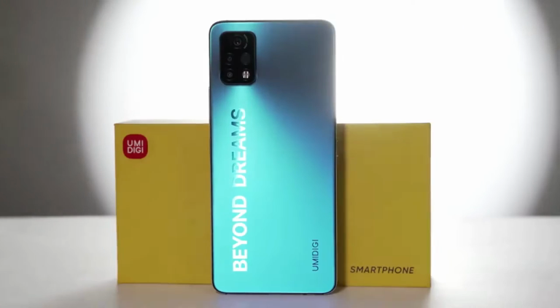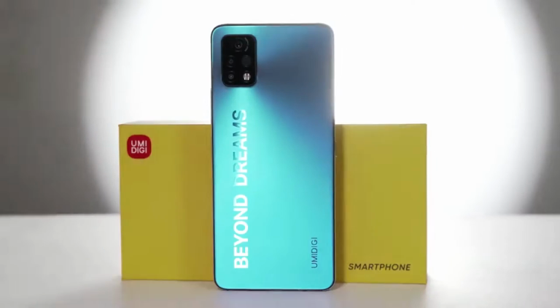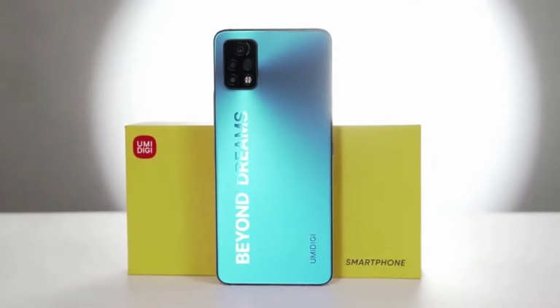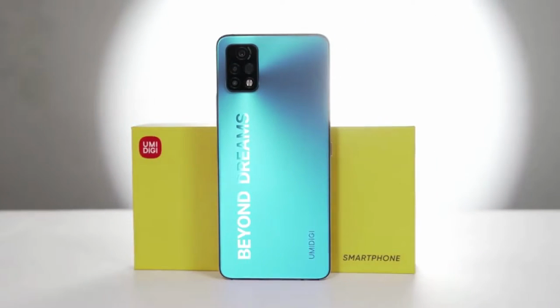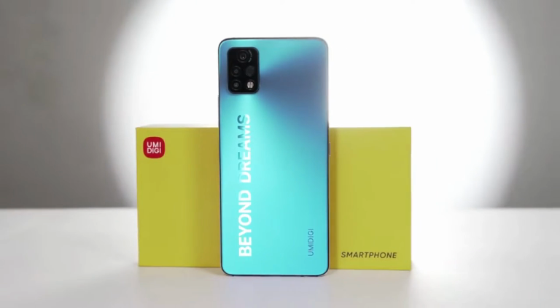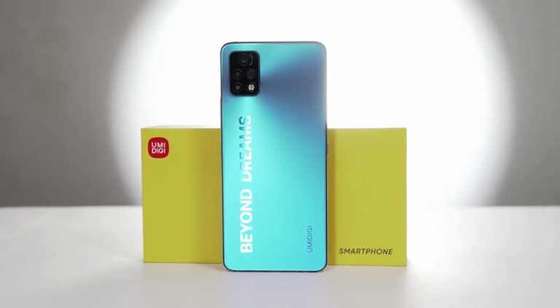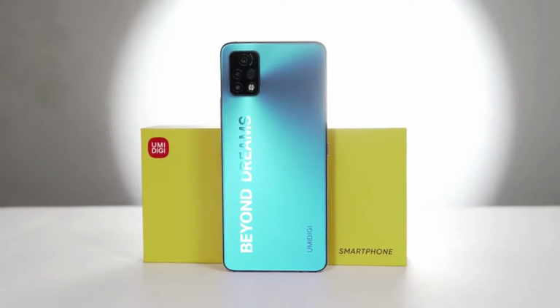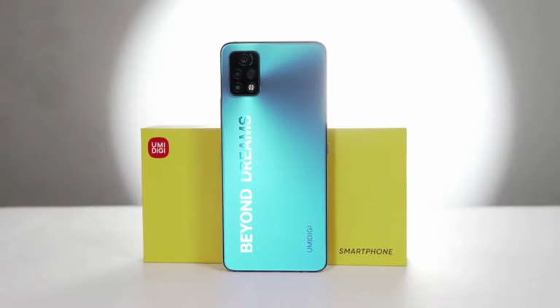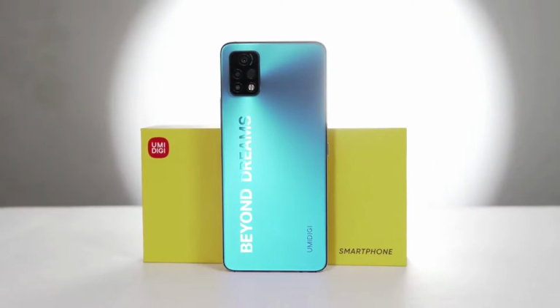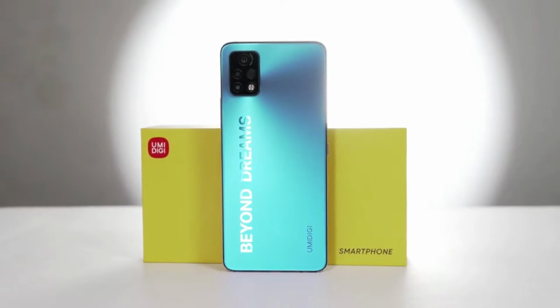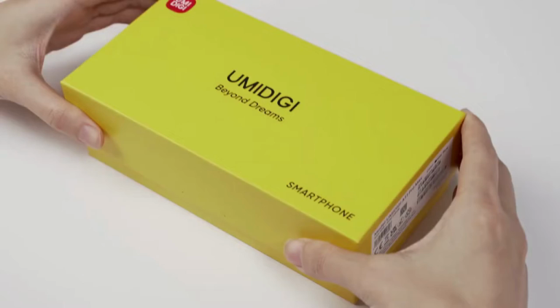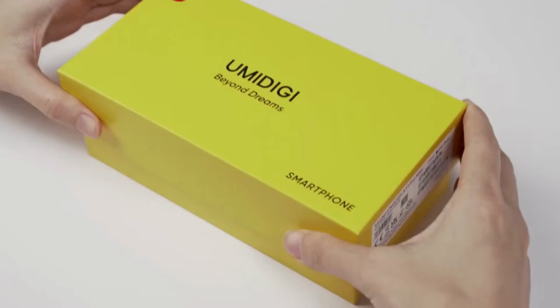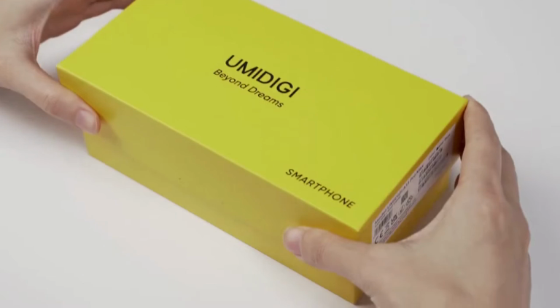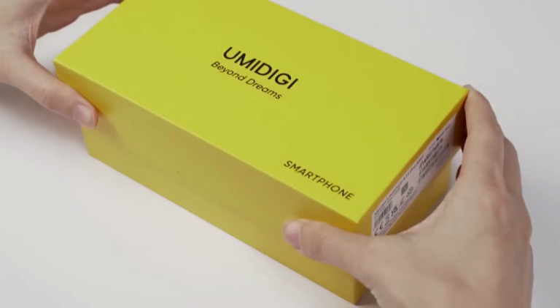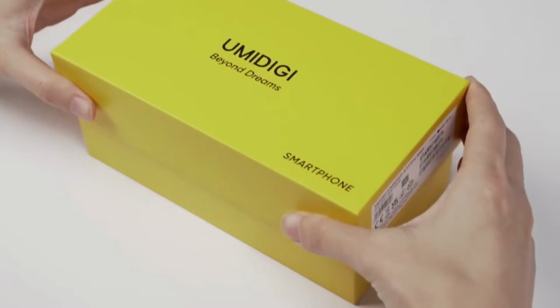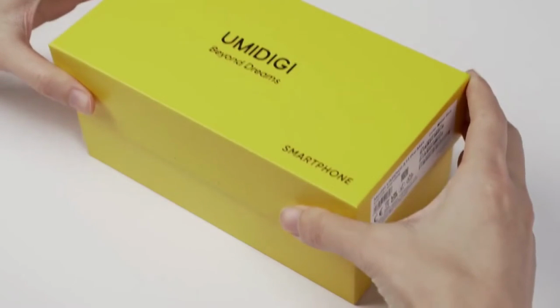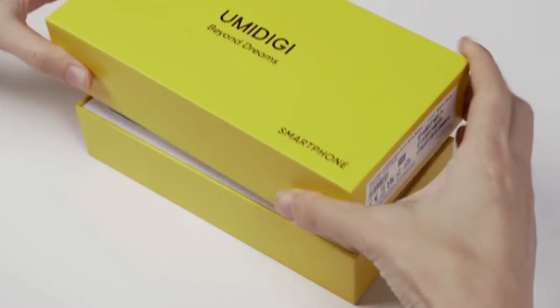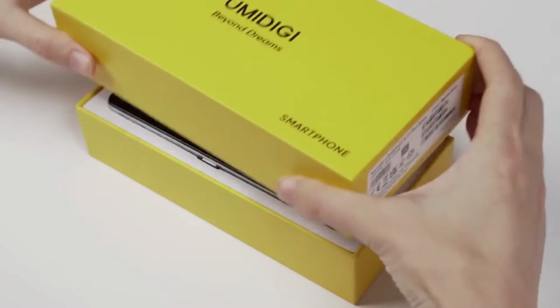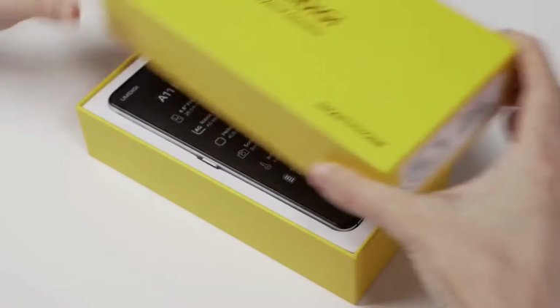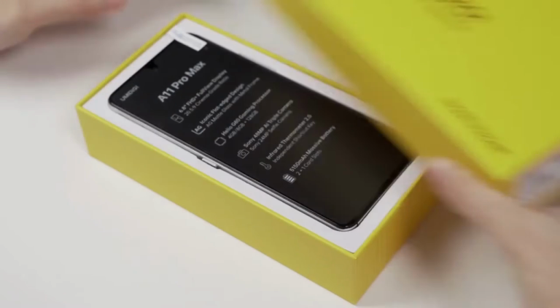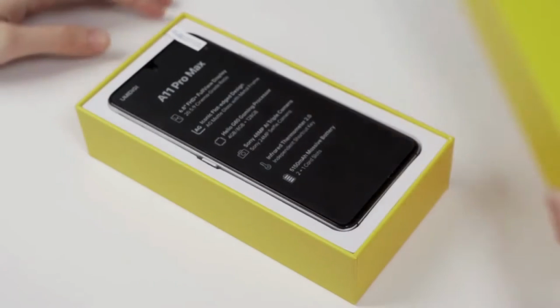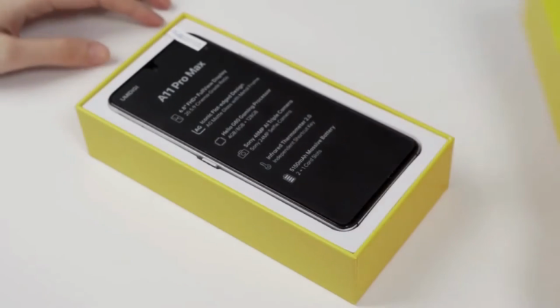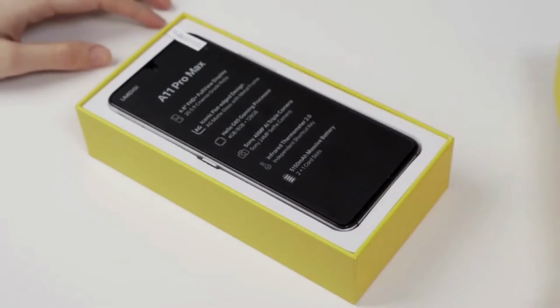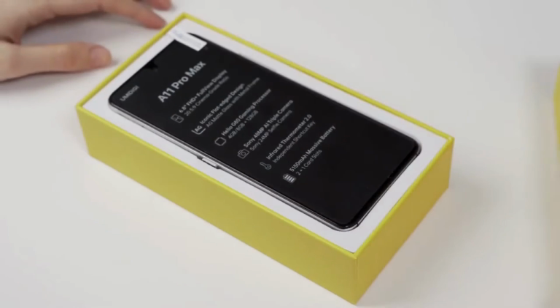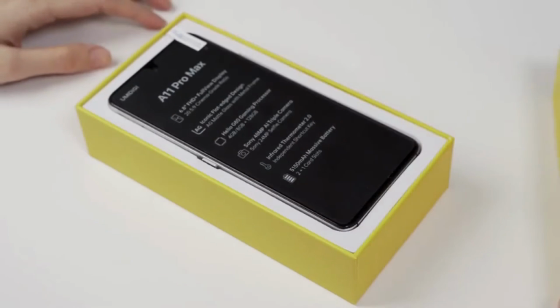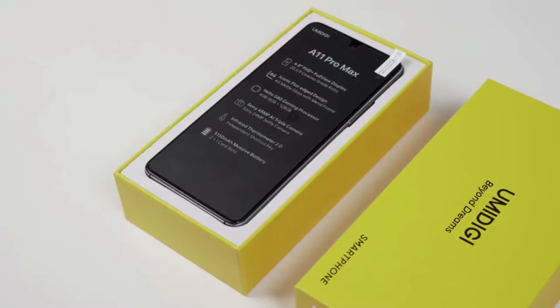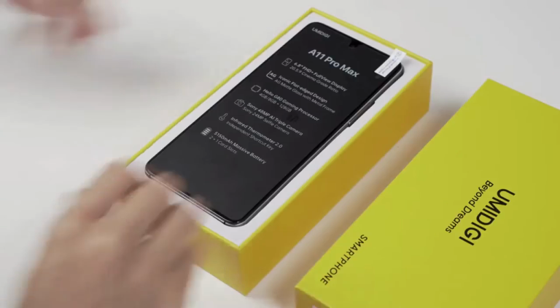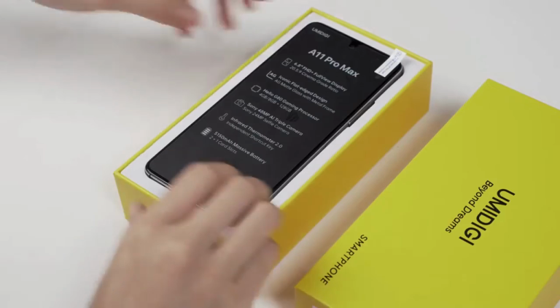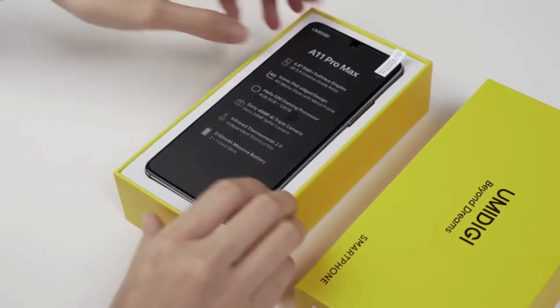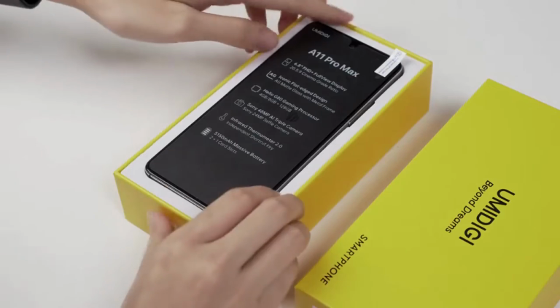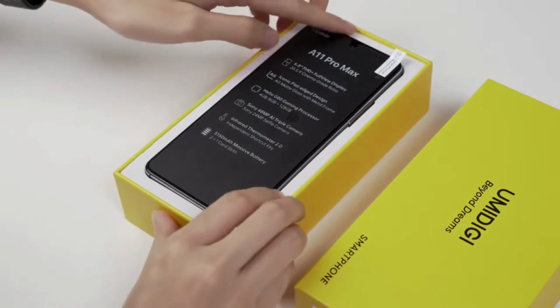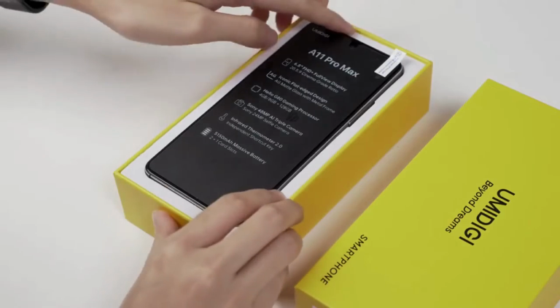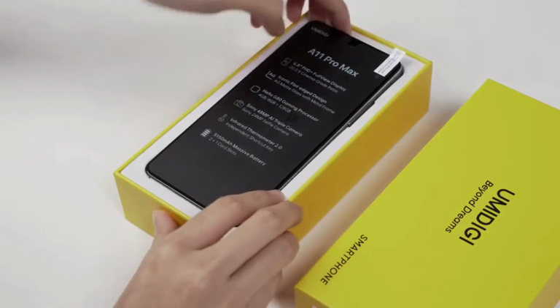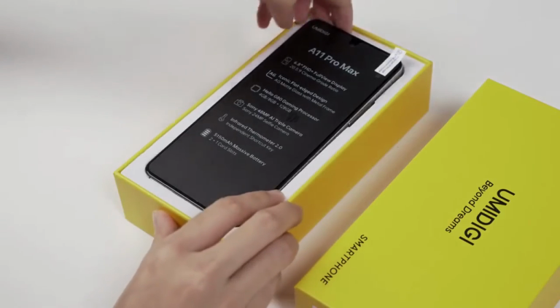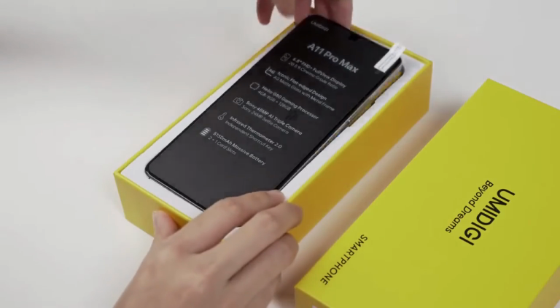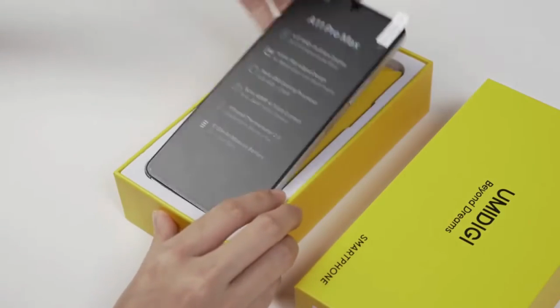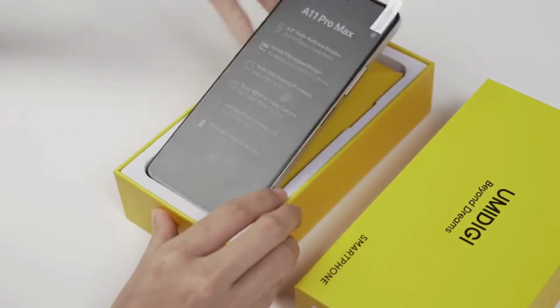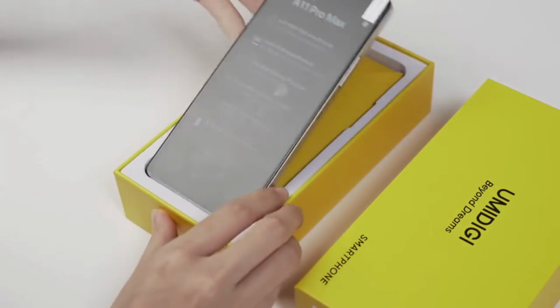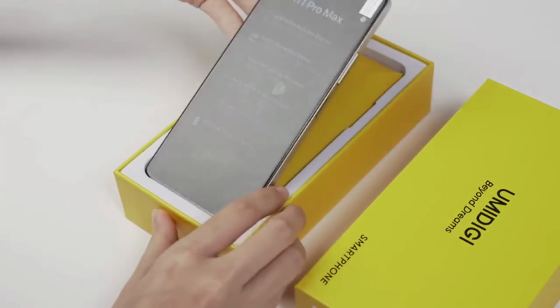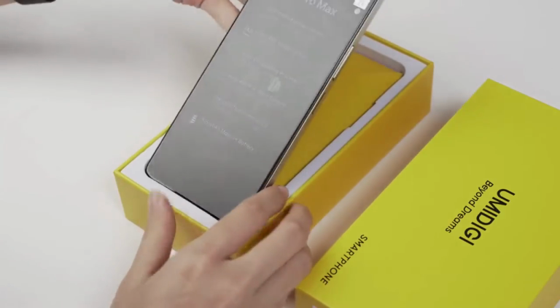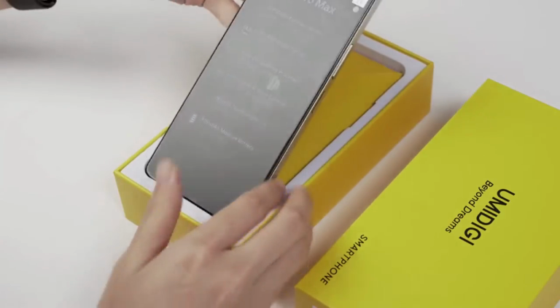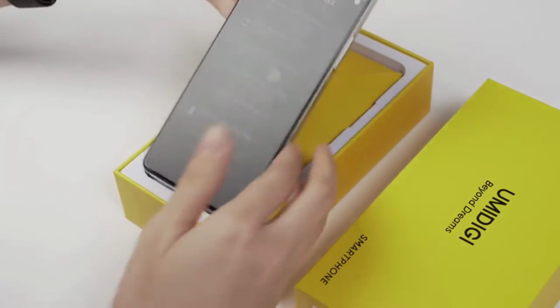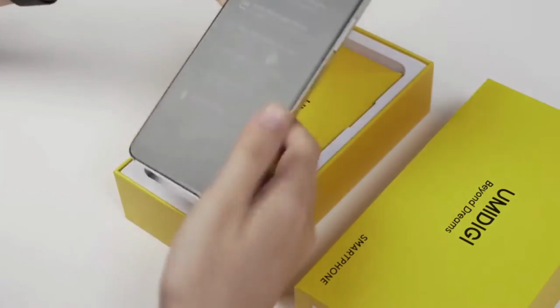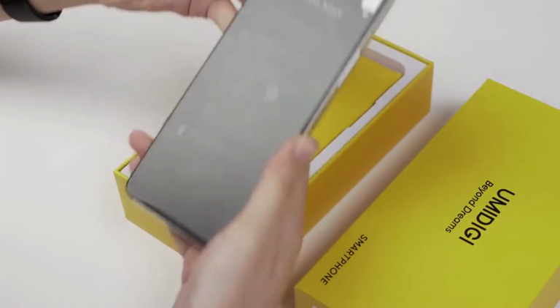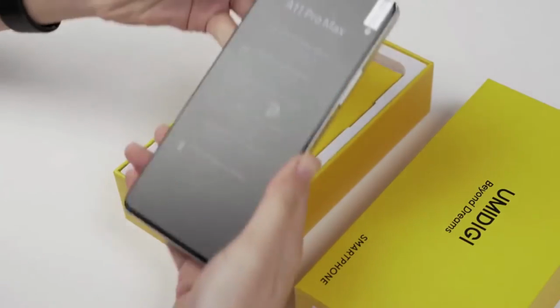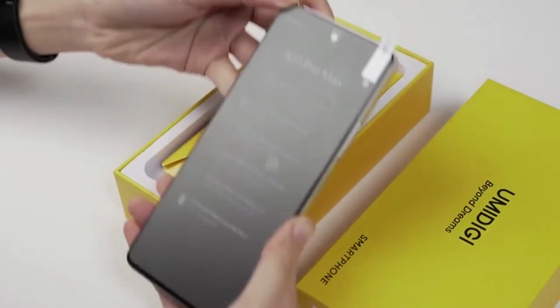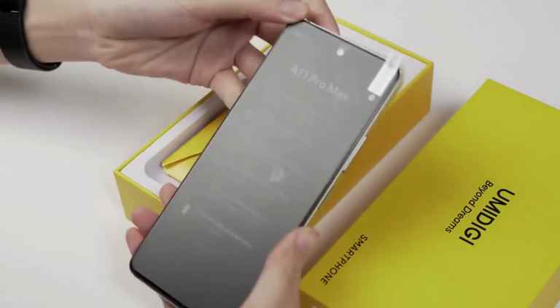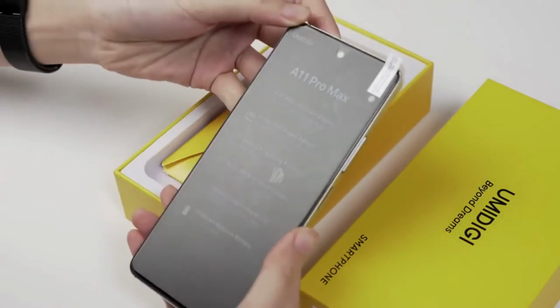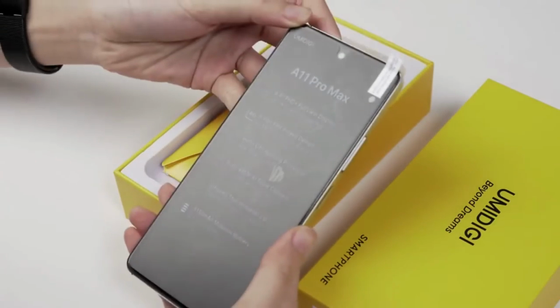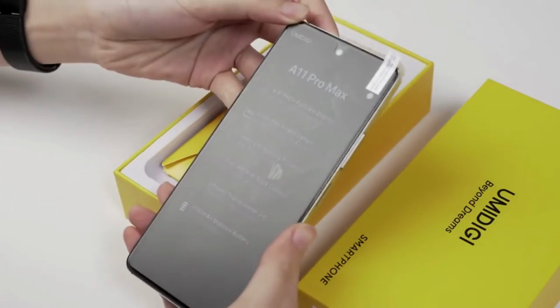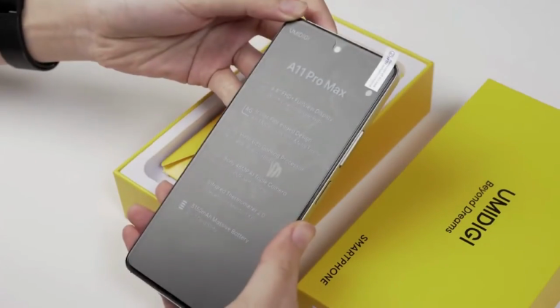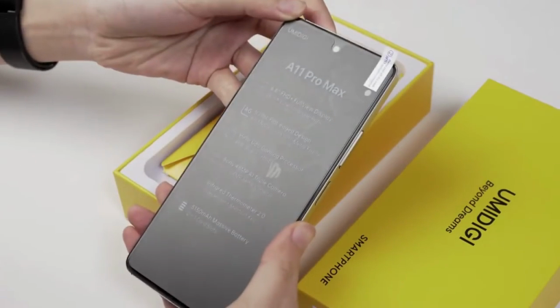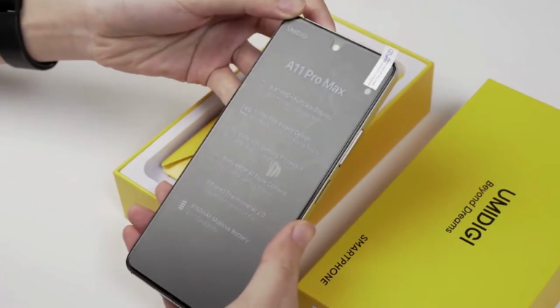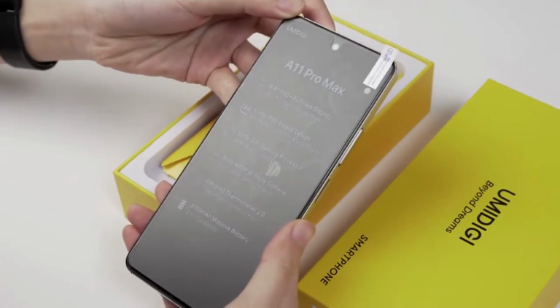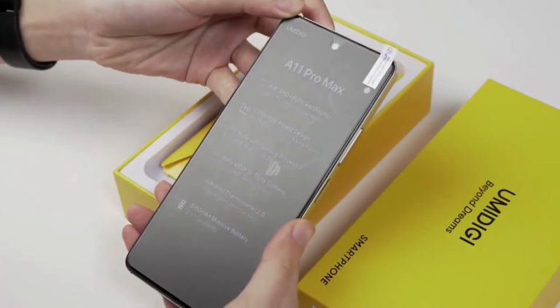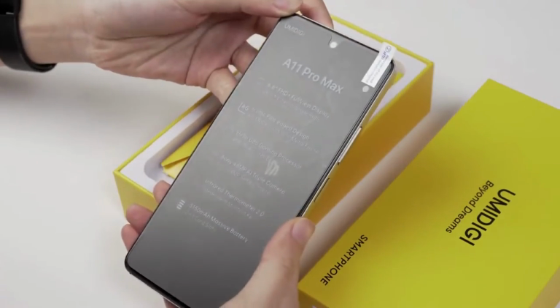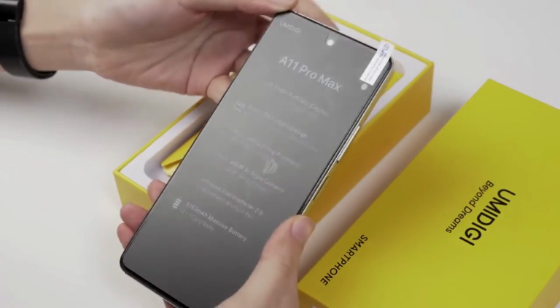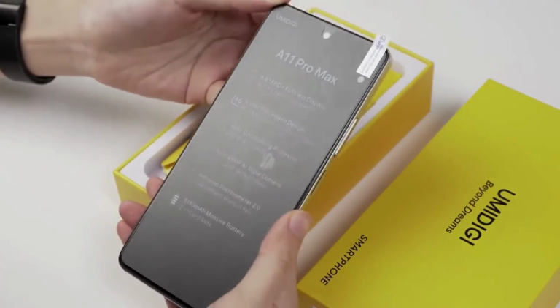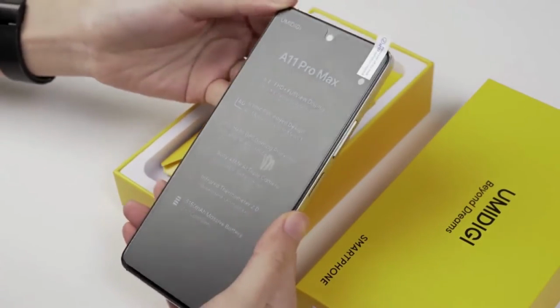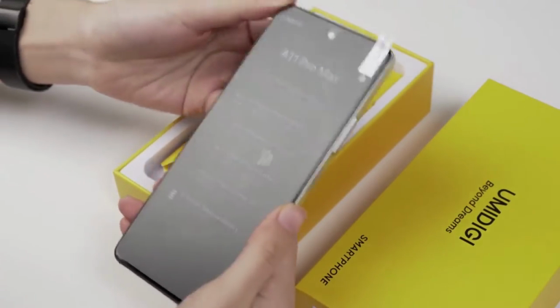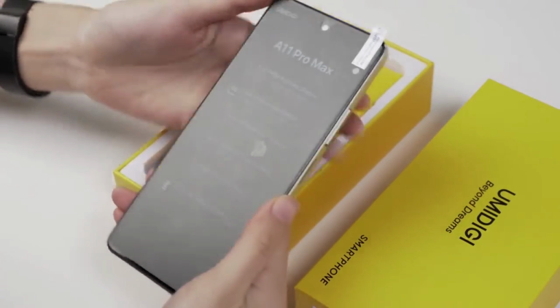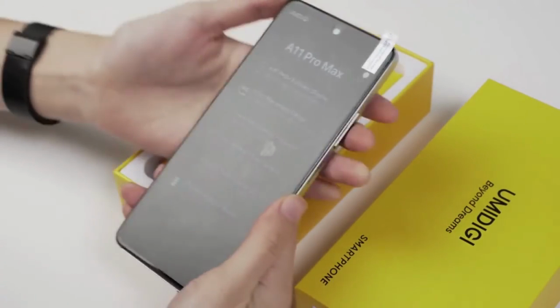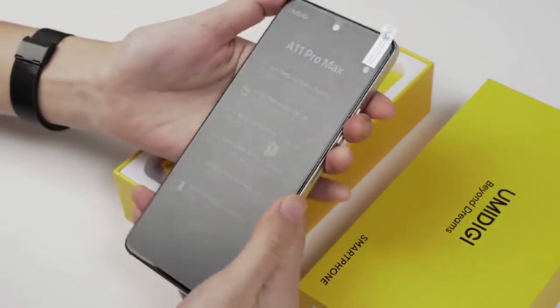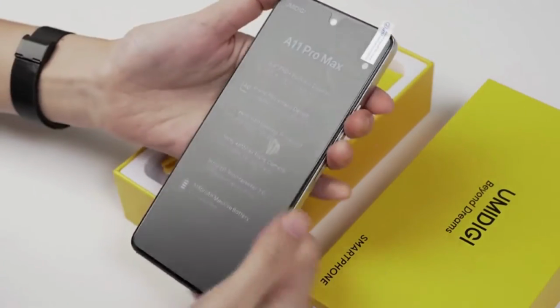Hi! Let us see what is inside this box and what the A11 Pro Max can offer. It is touted to be the walking photography.